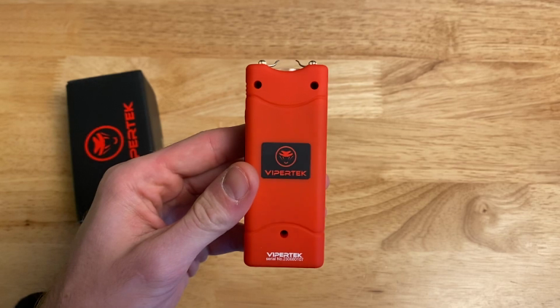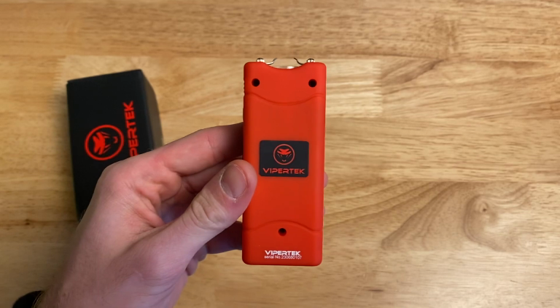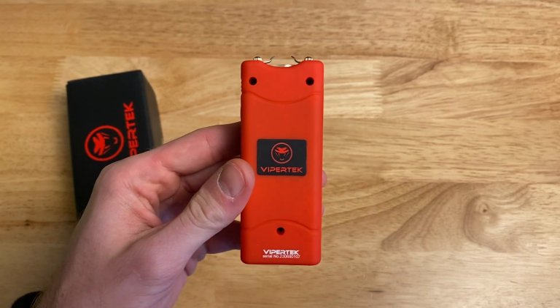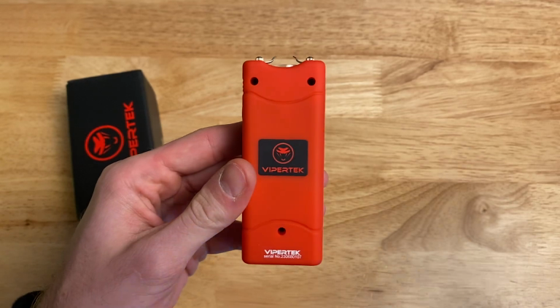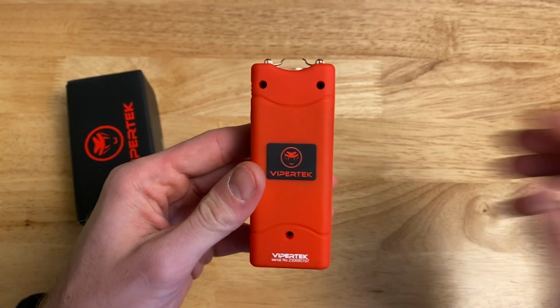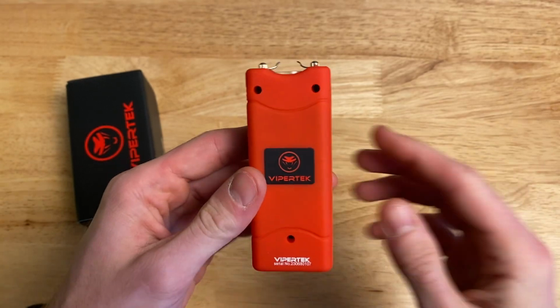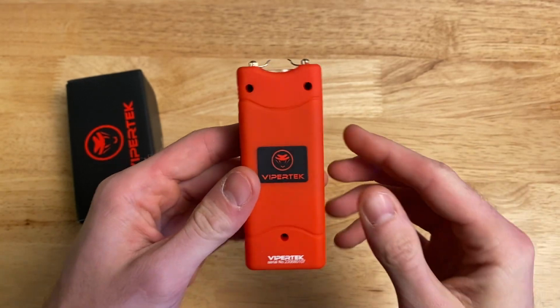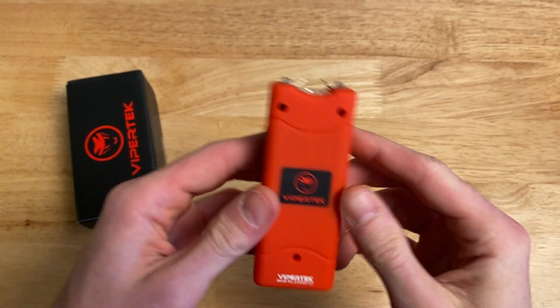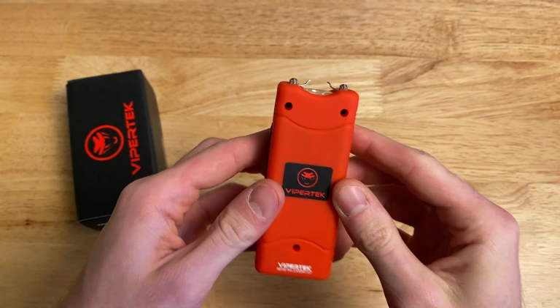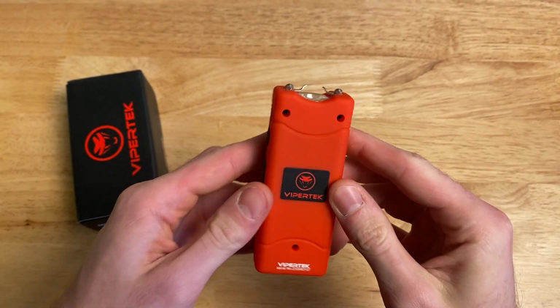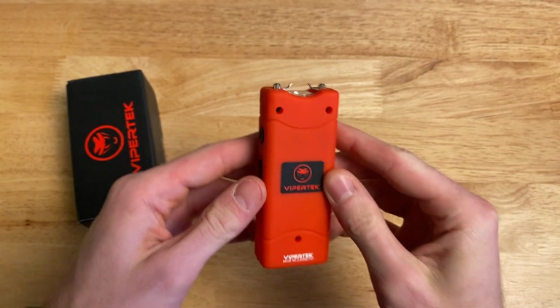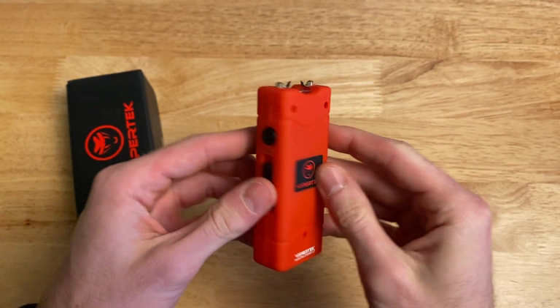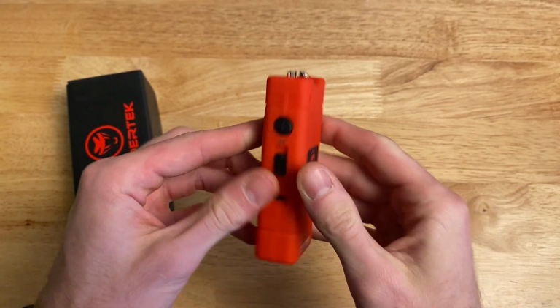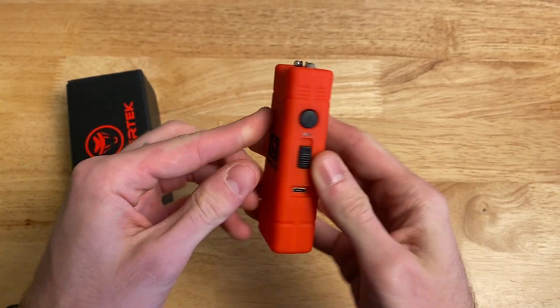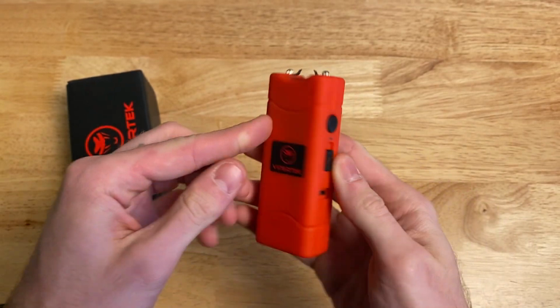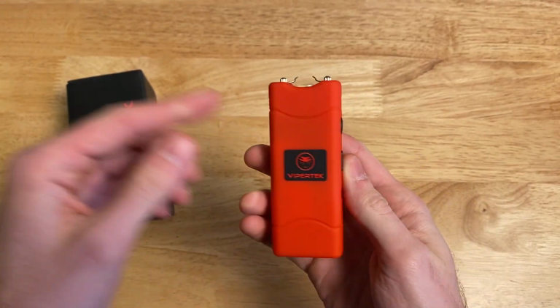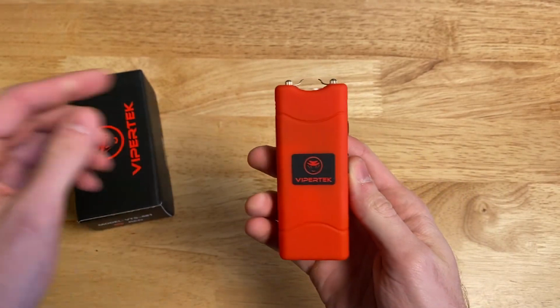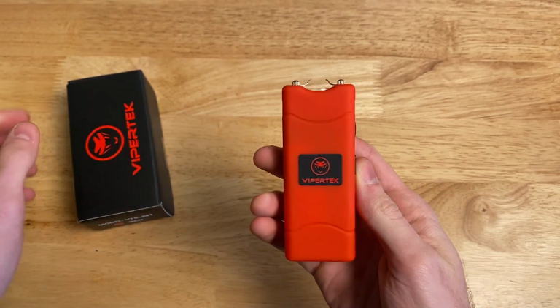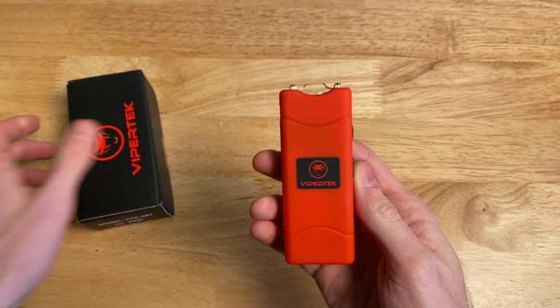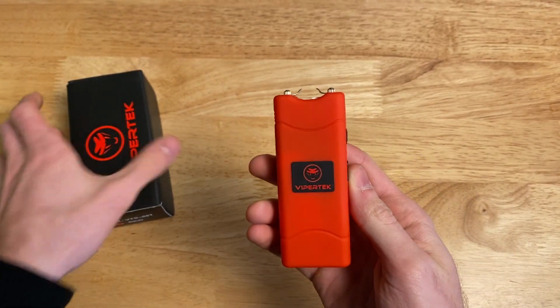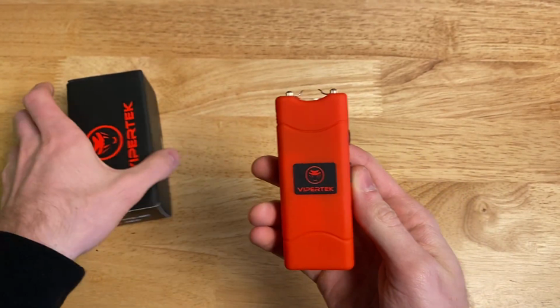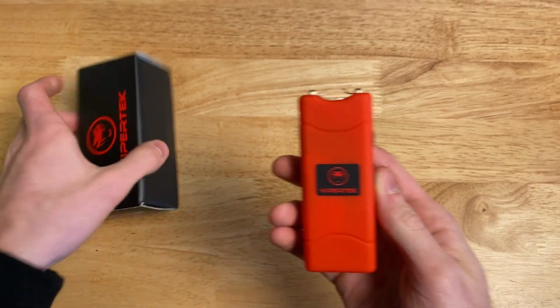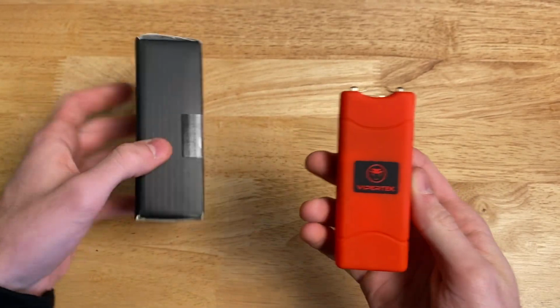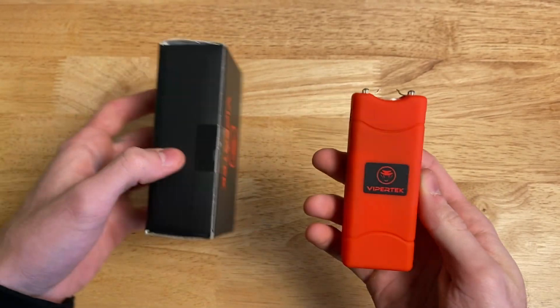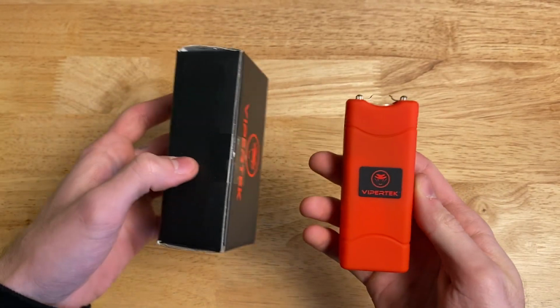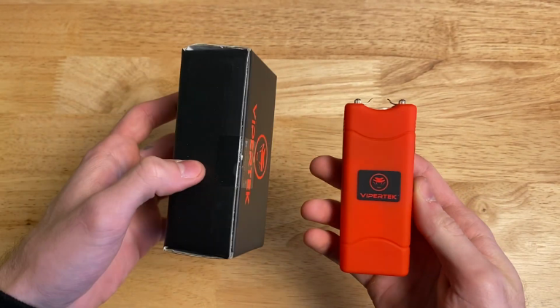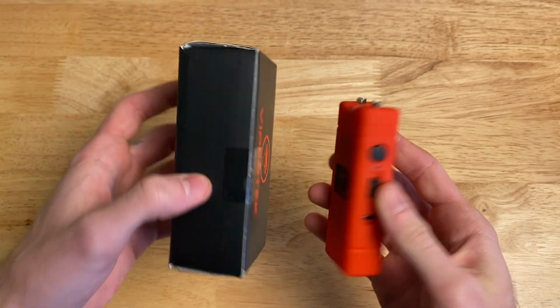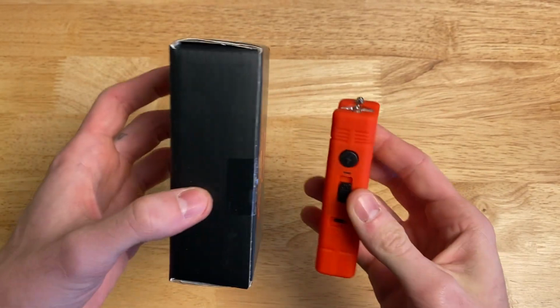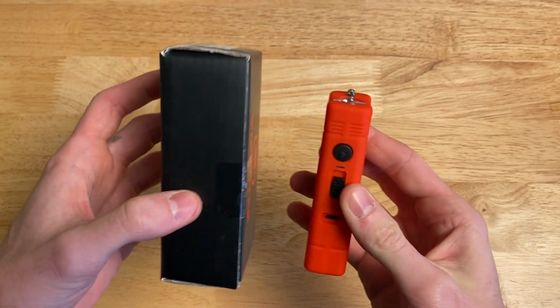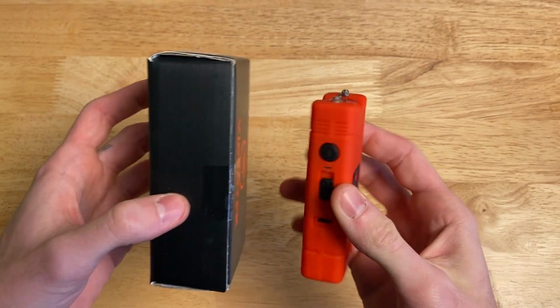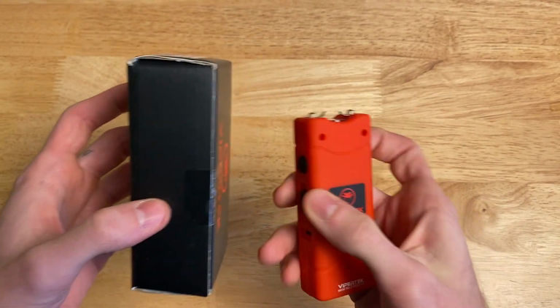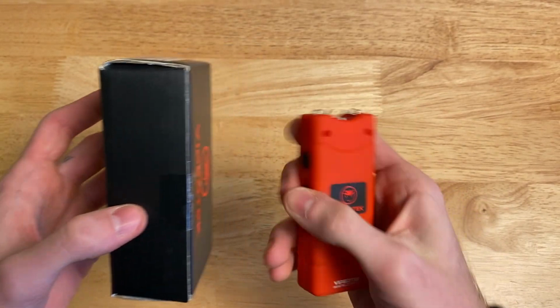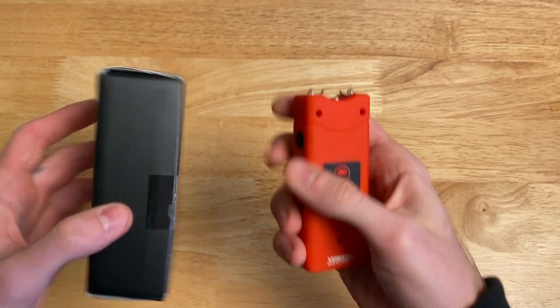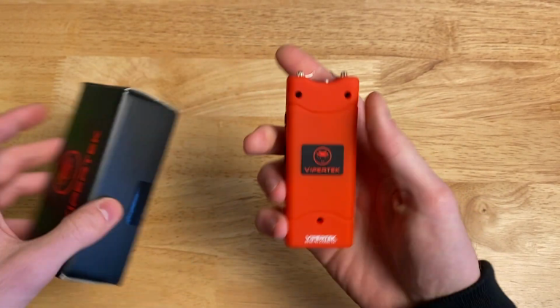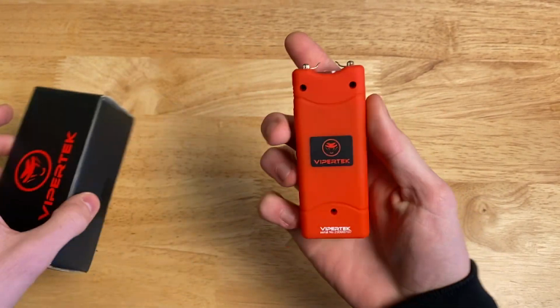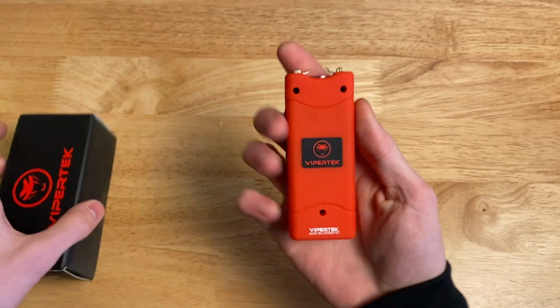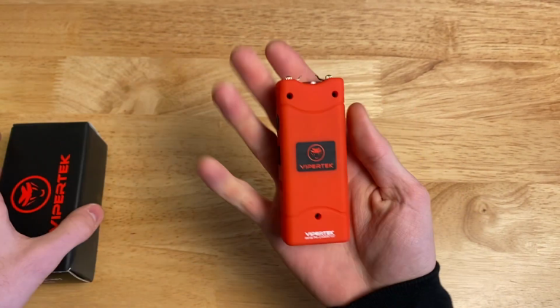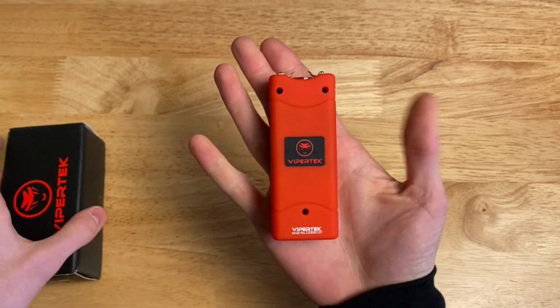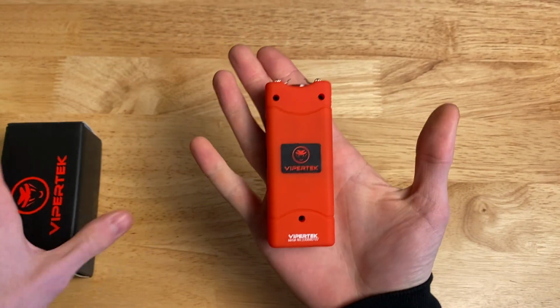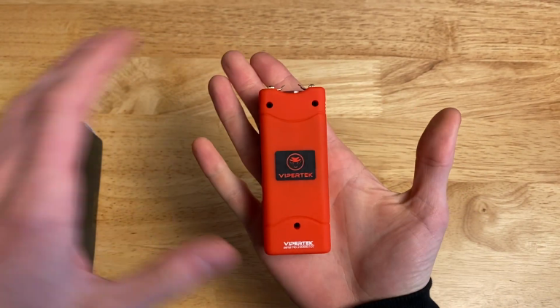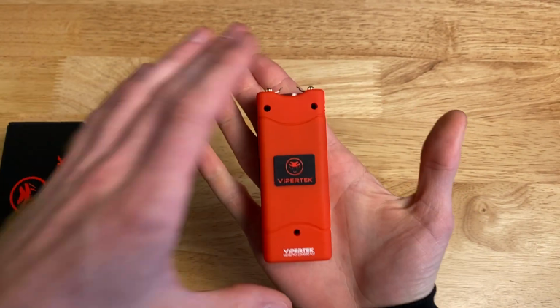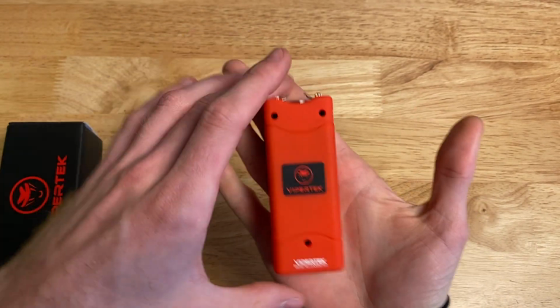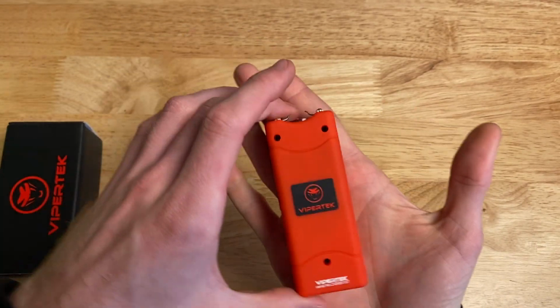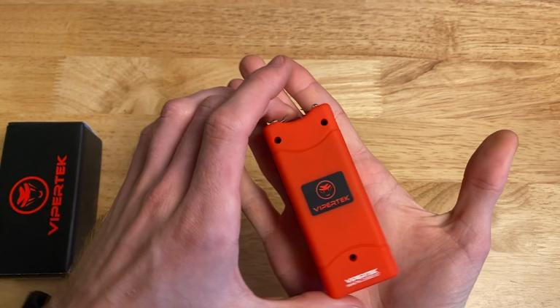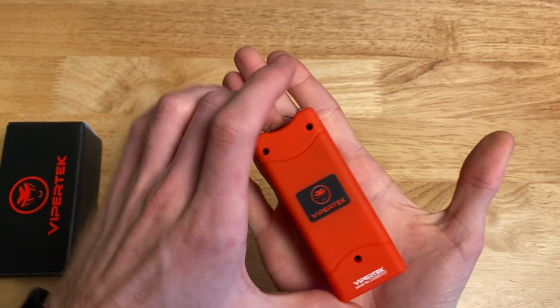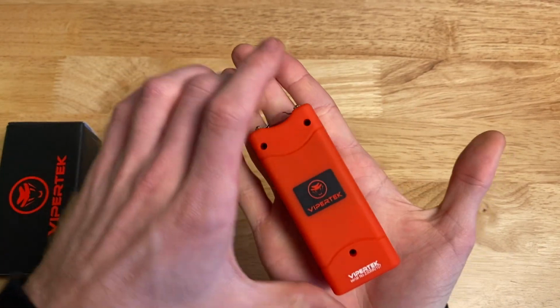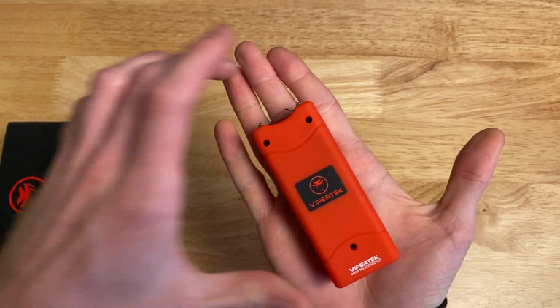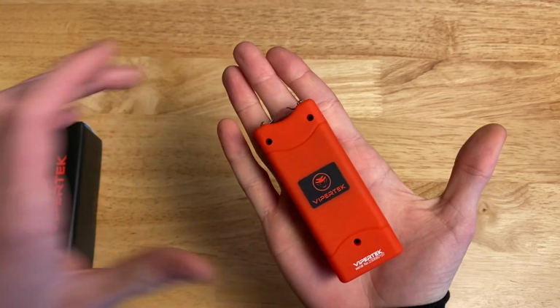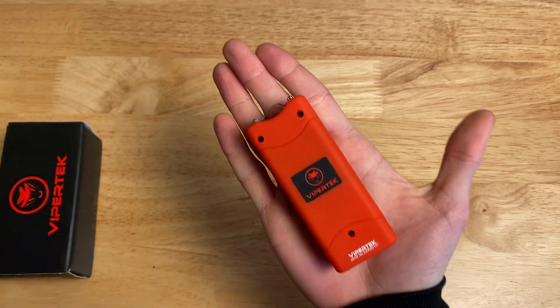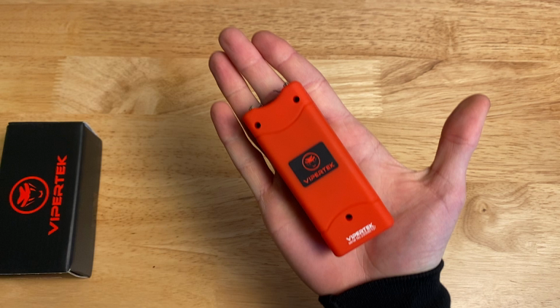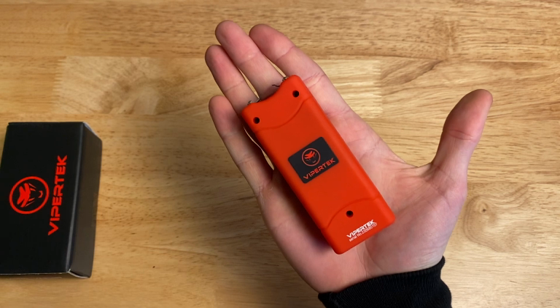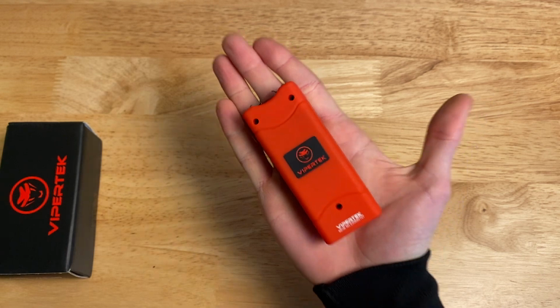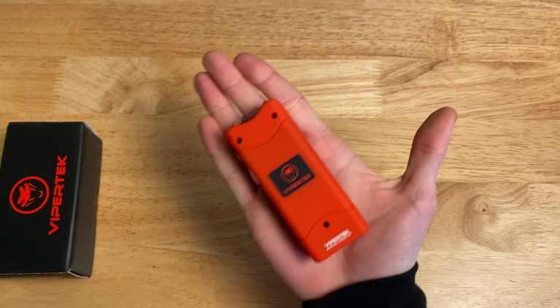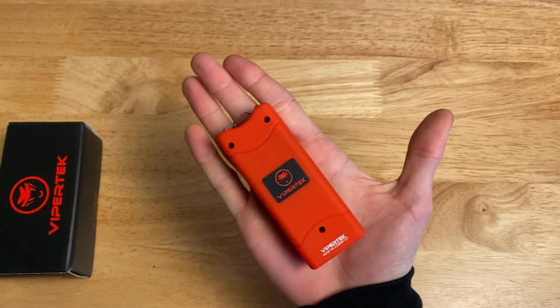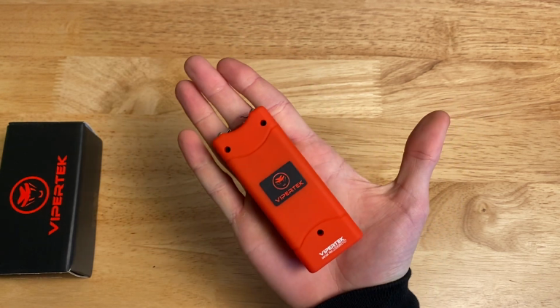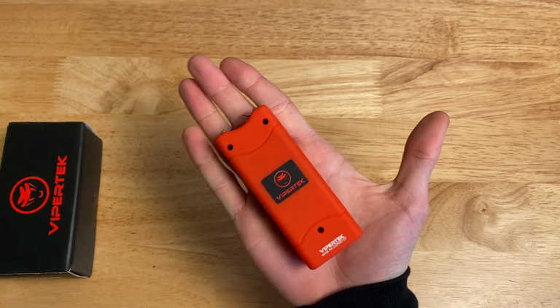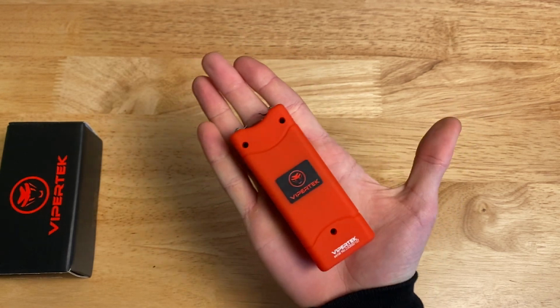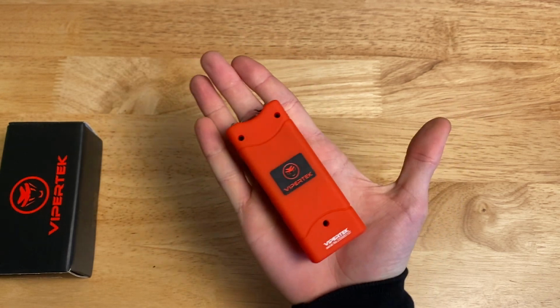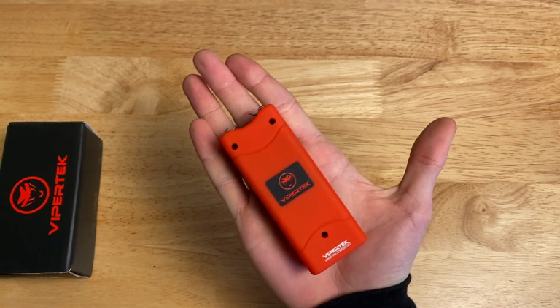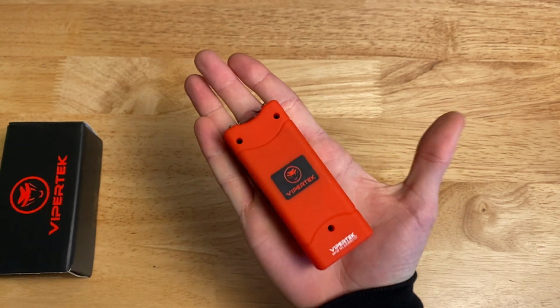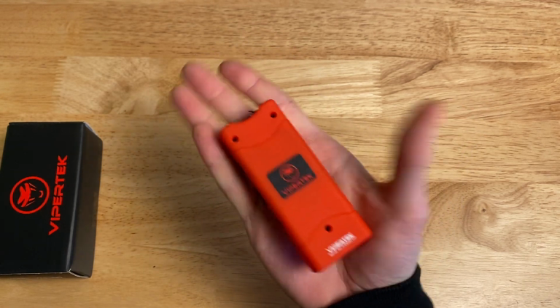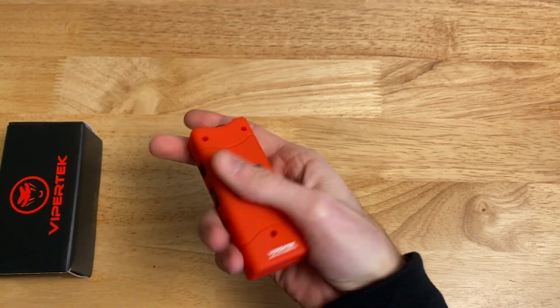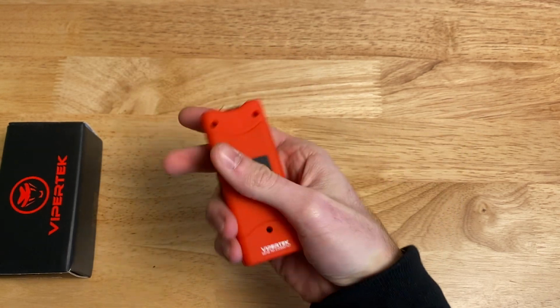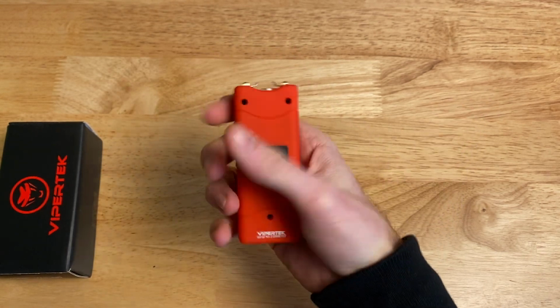The first thing you'll notice about this is it's just so small. I gotta say, I think for the price, this makes quite a bit of sense.